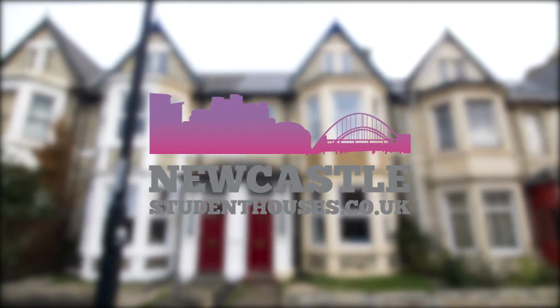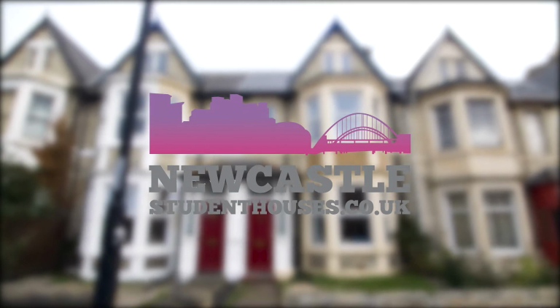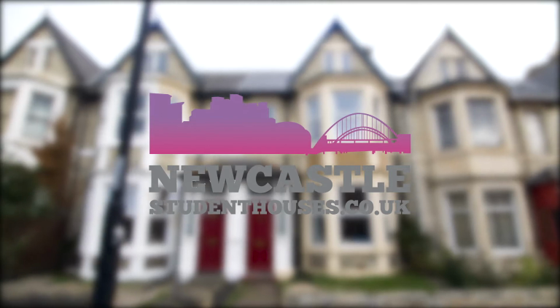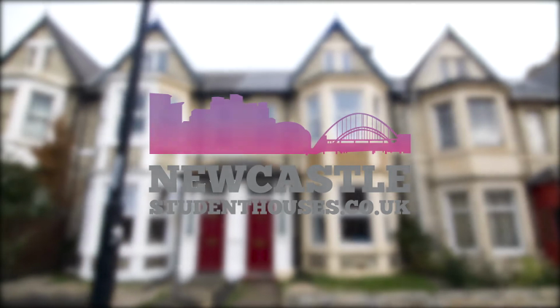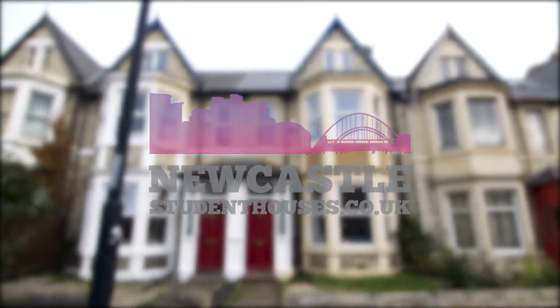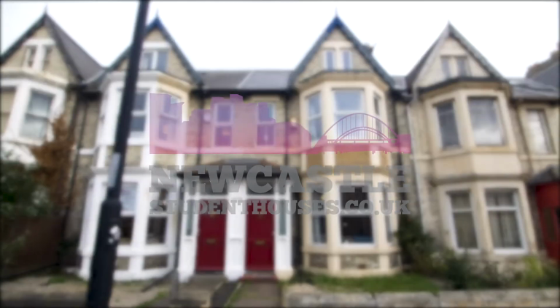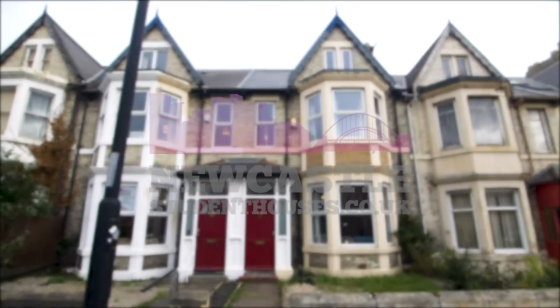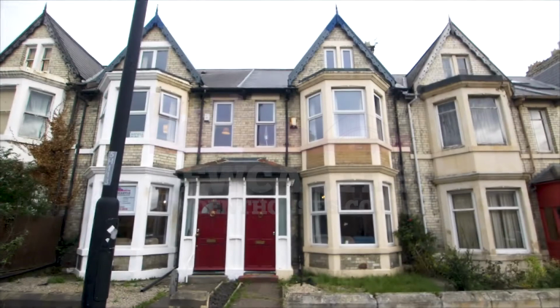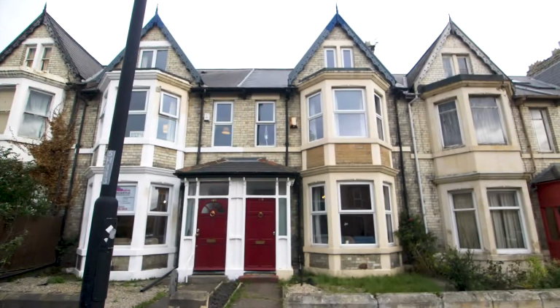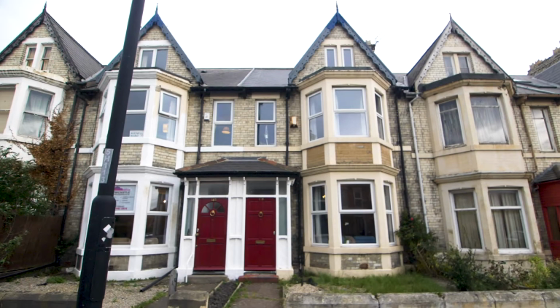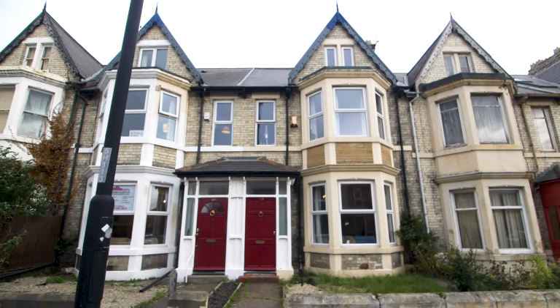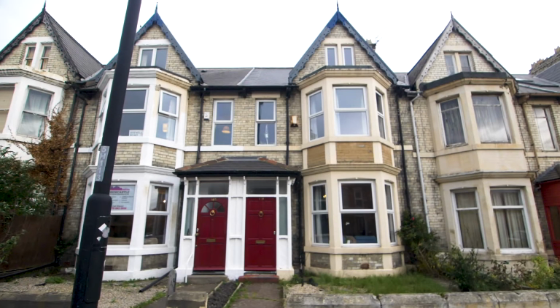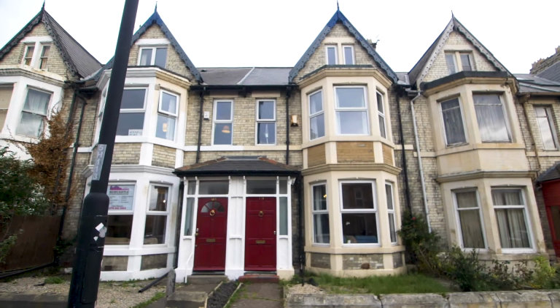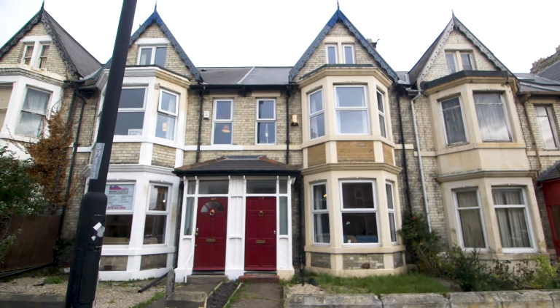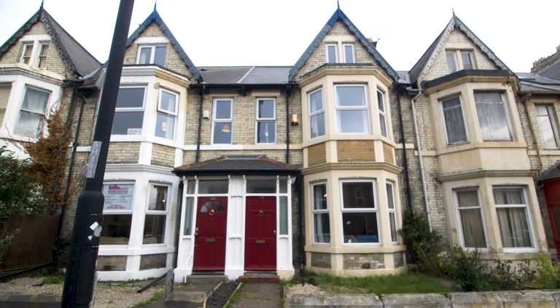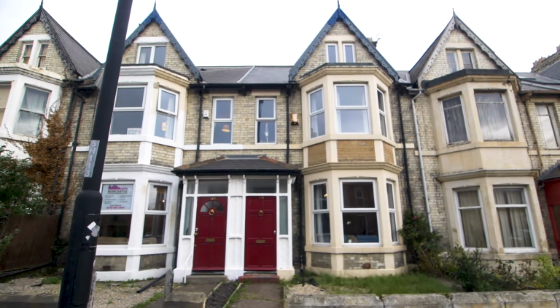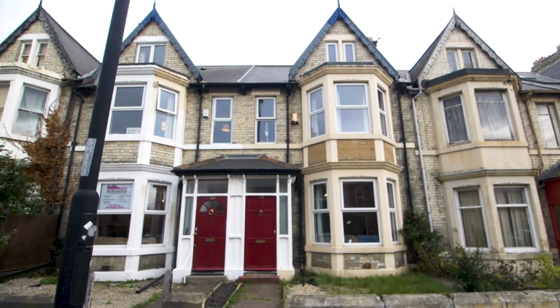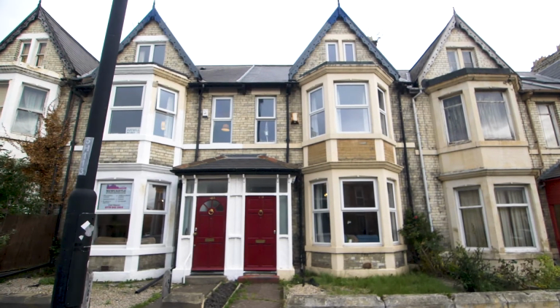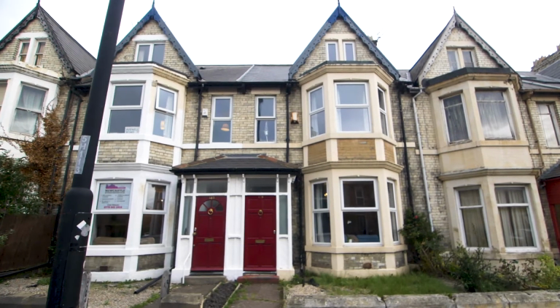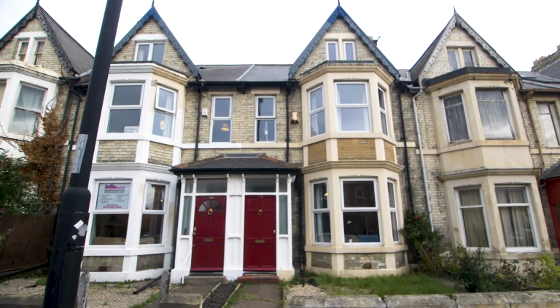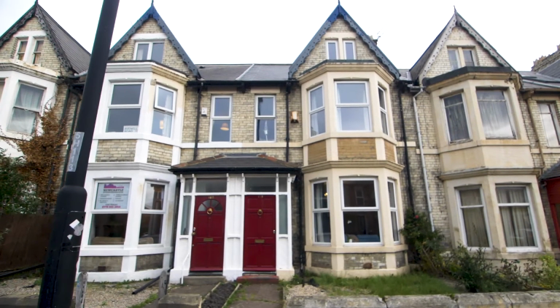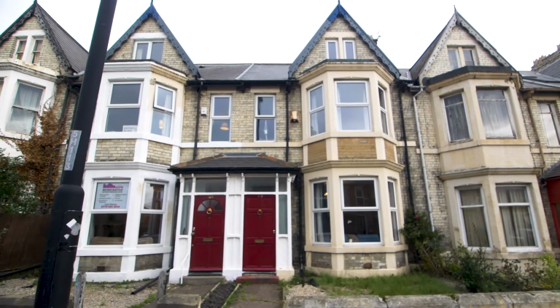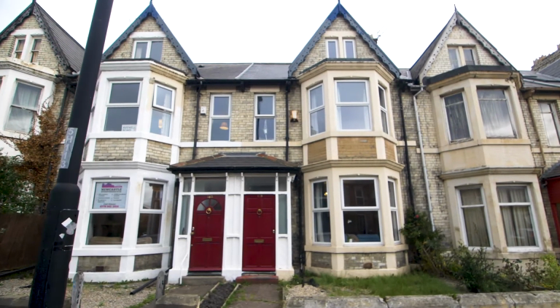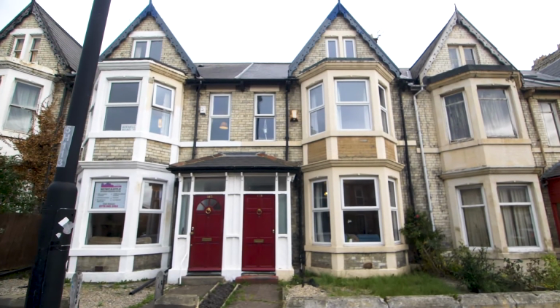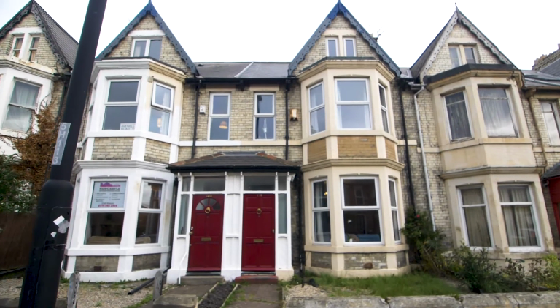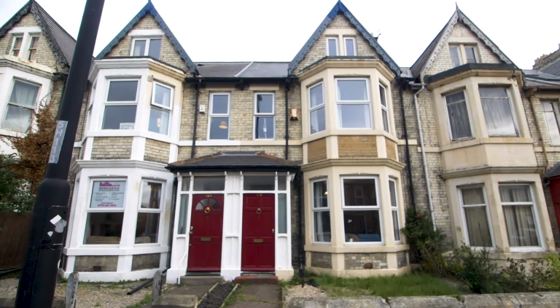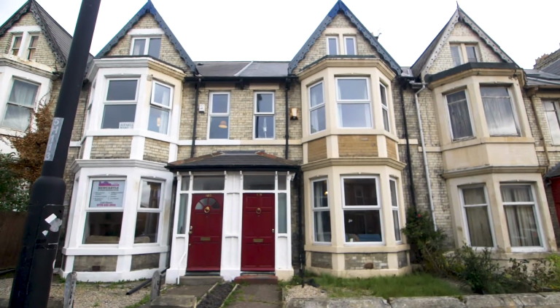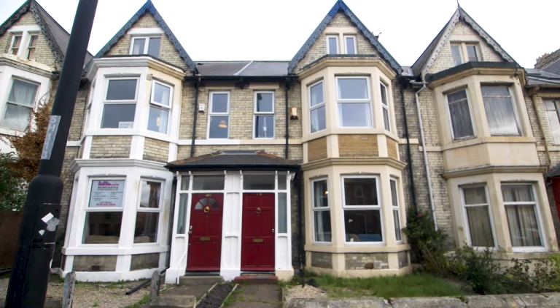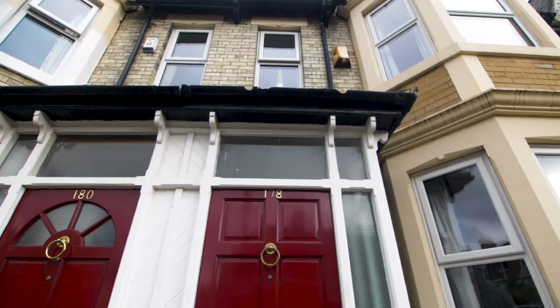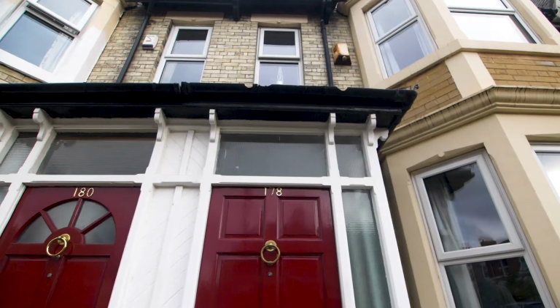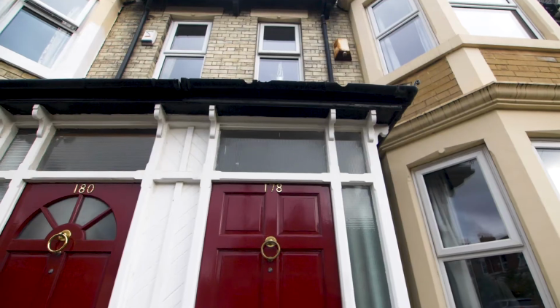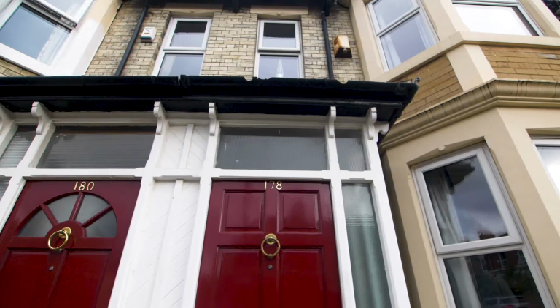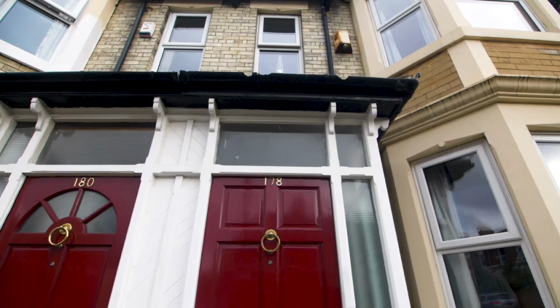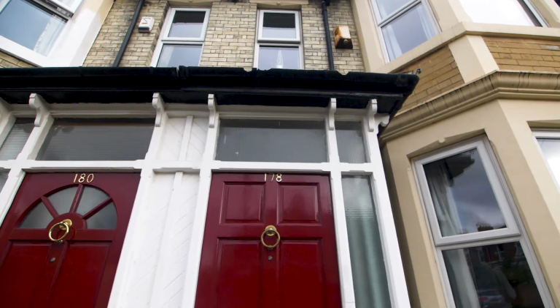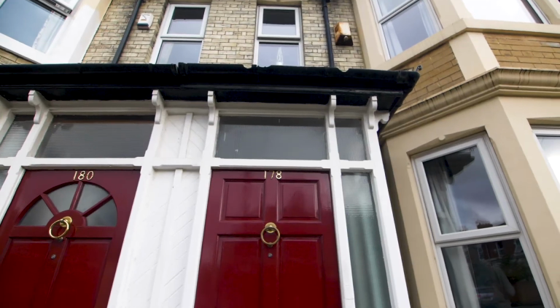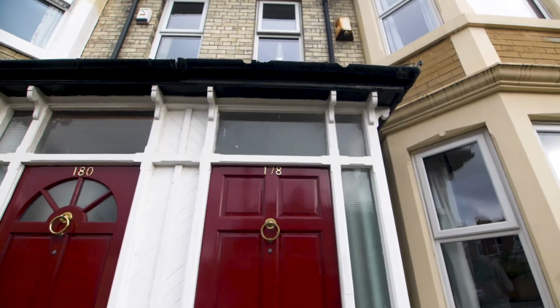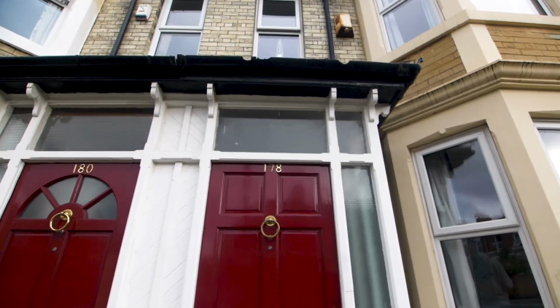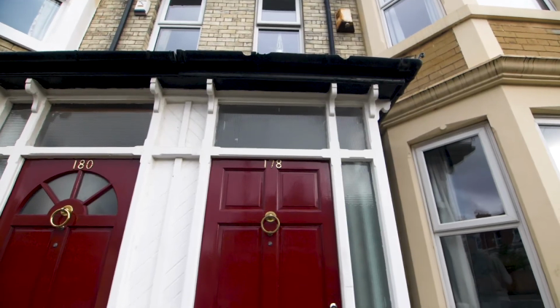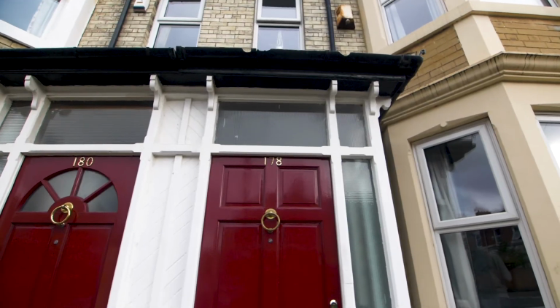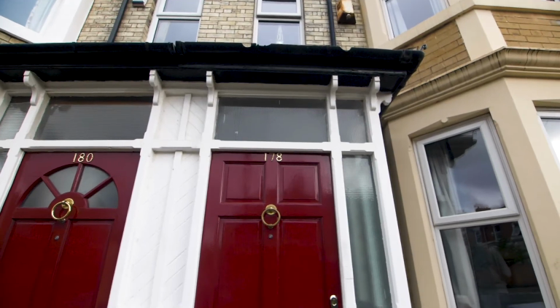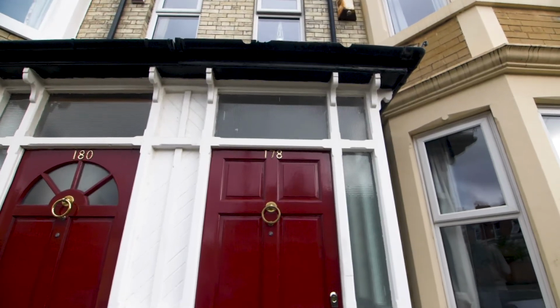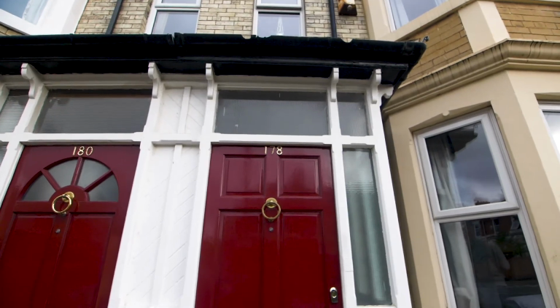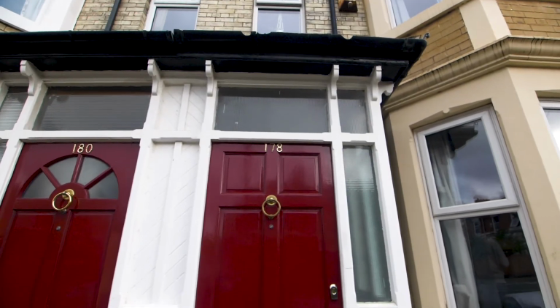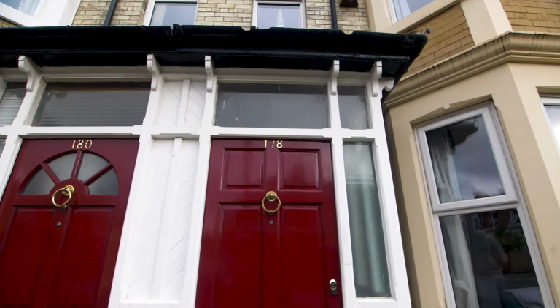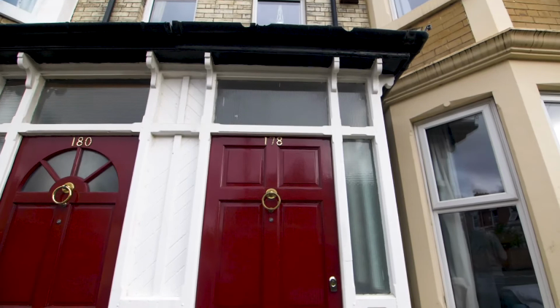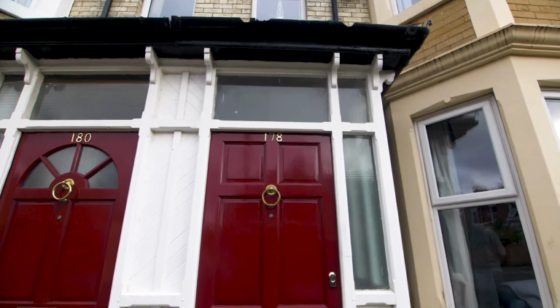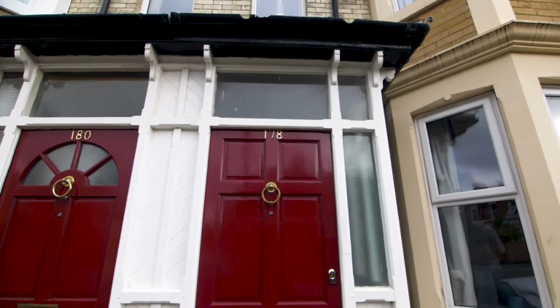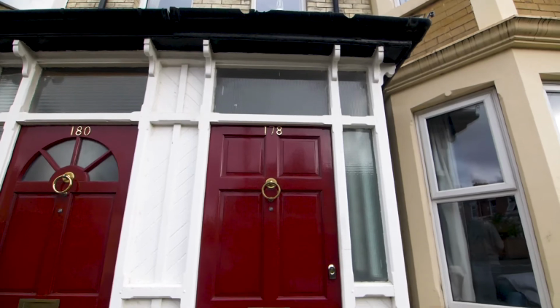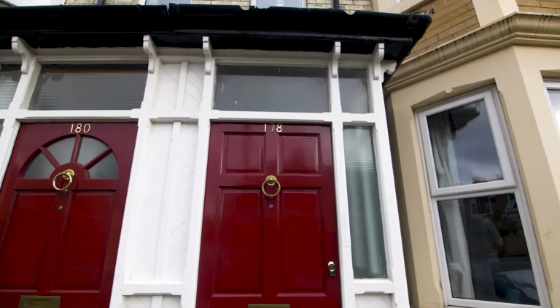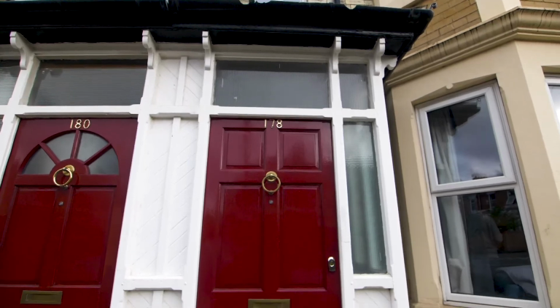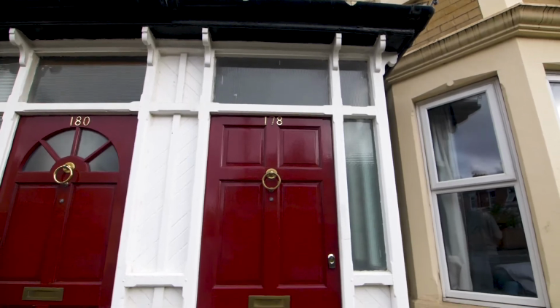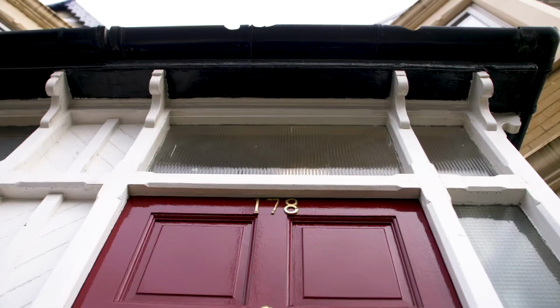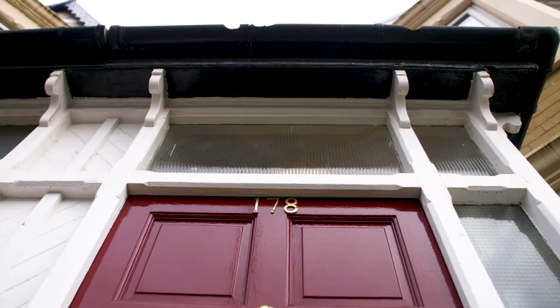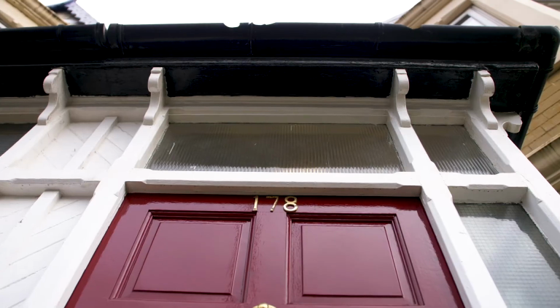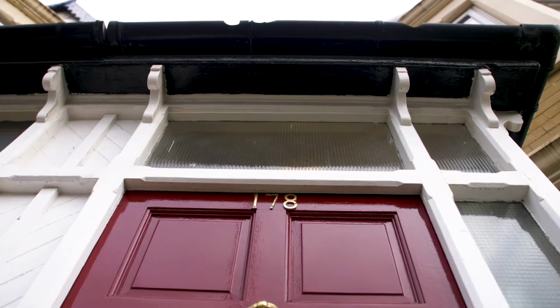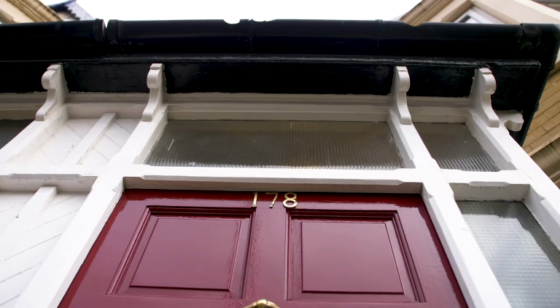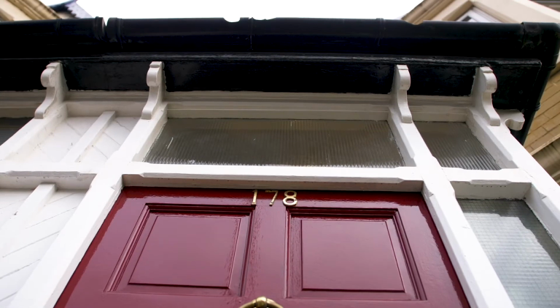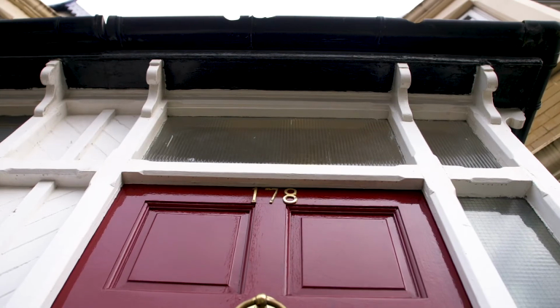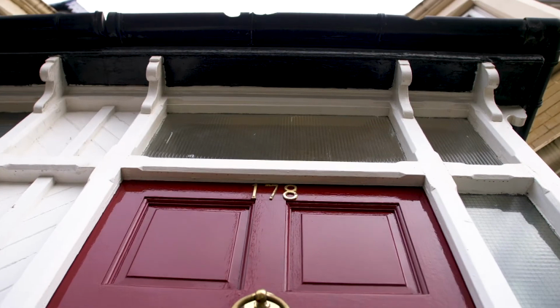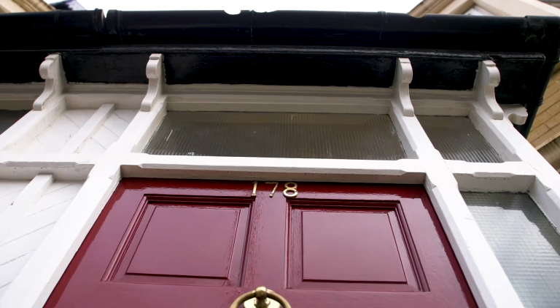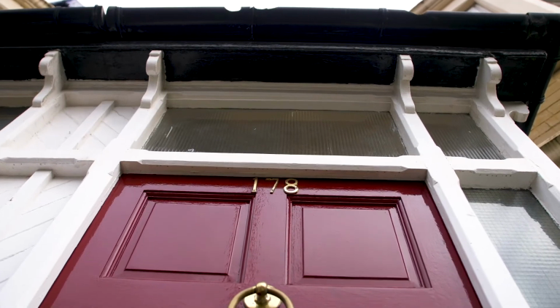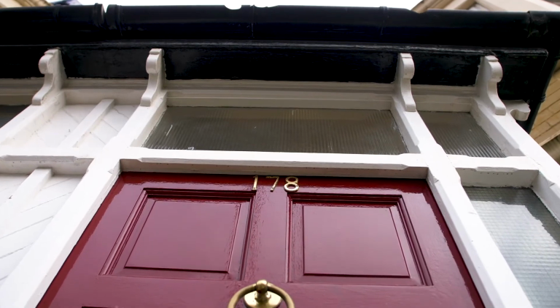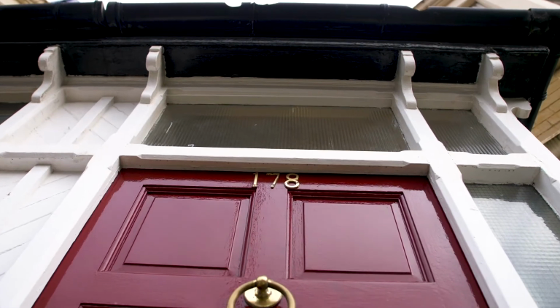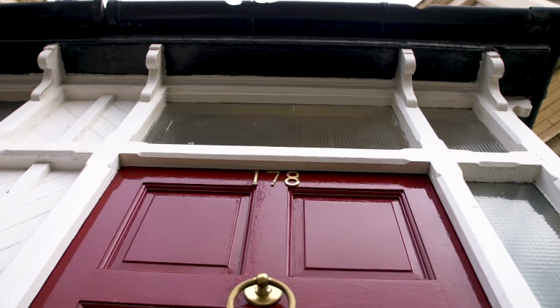Today we're looking at 178 Heaton Park Road, a spacious property with seven bedrooms and four bathrooms.